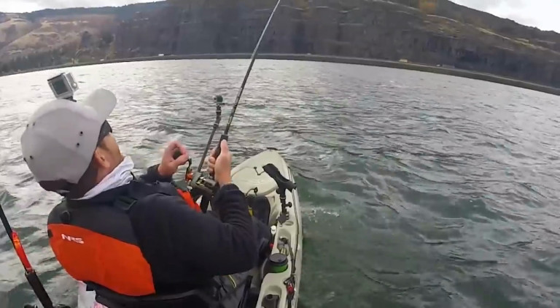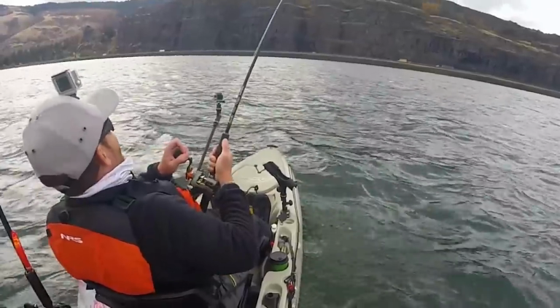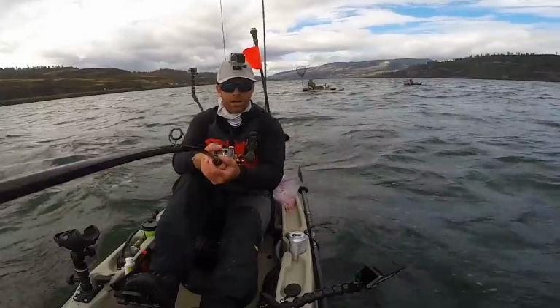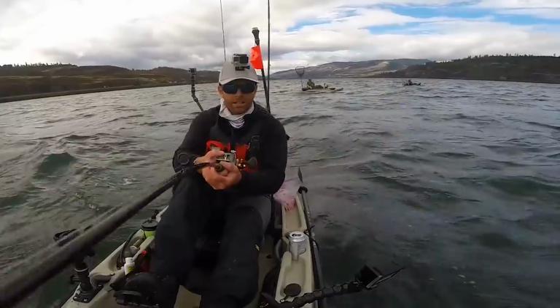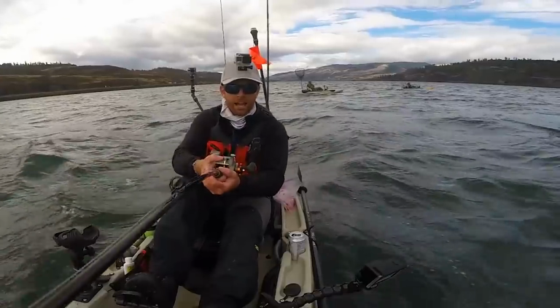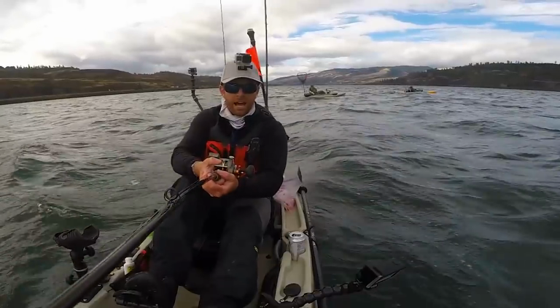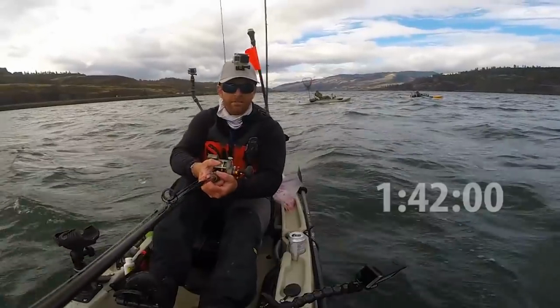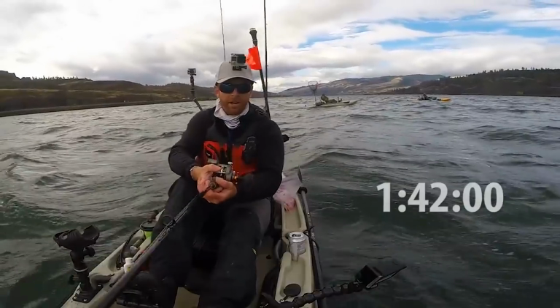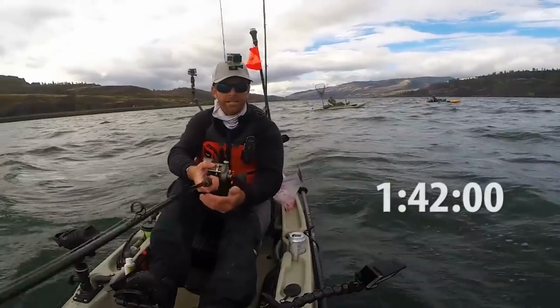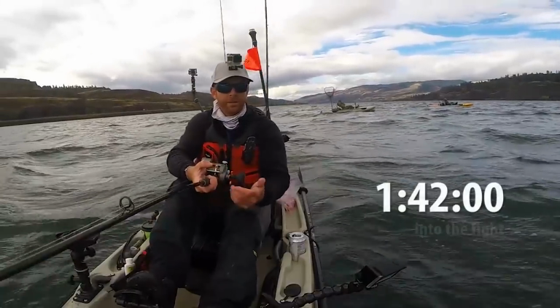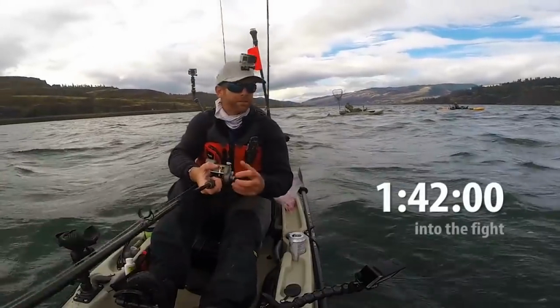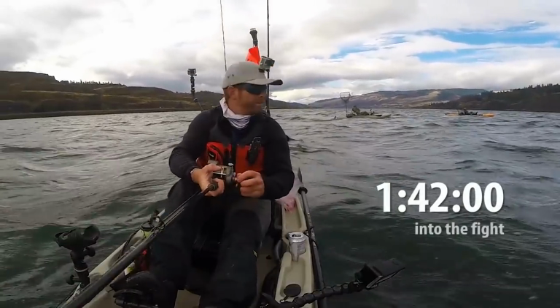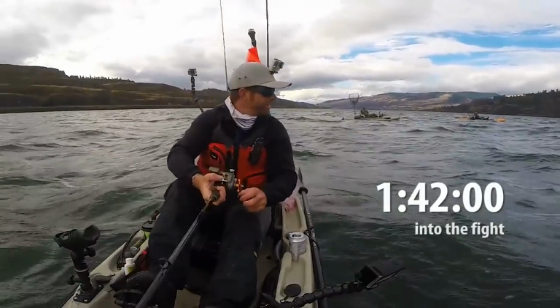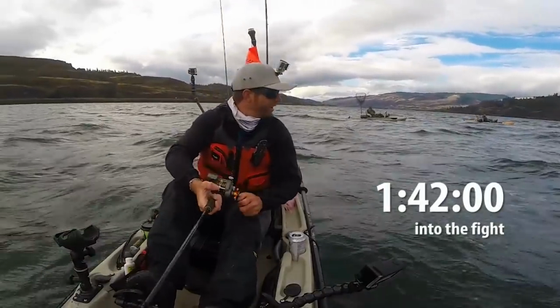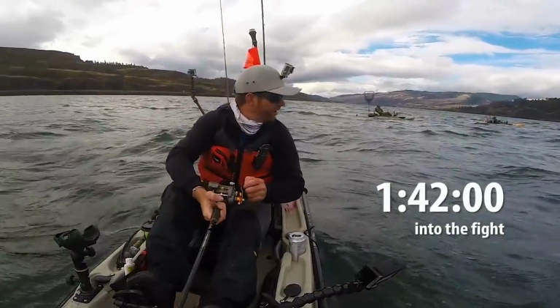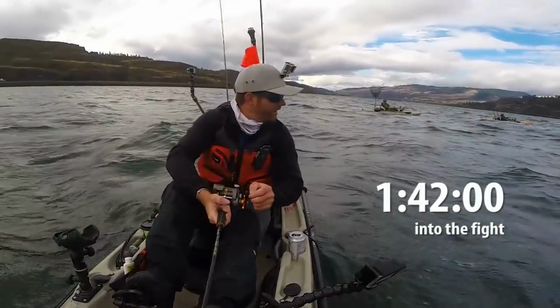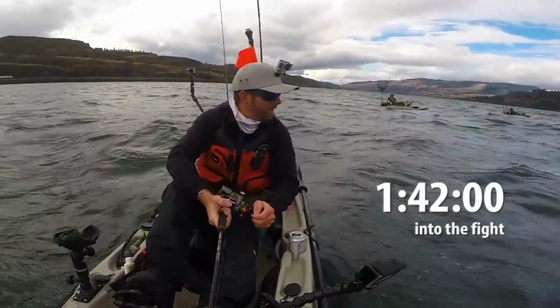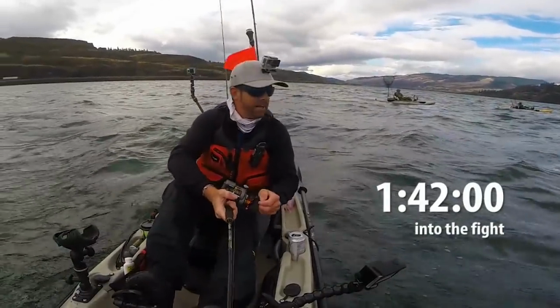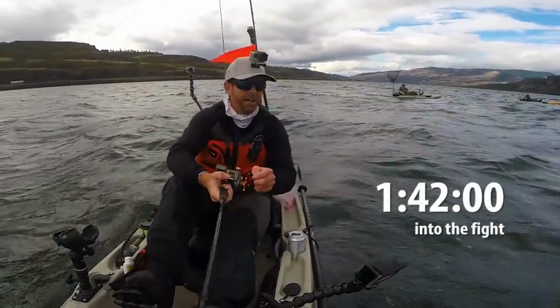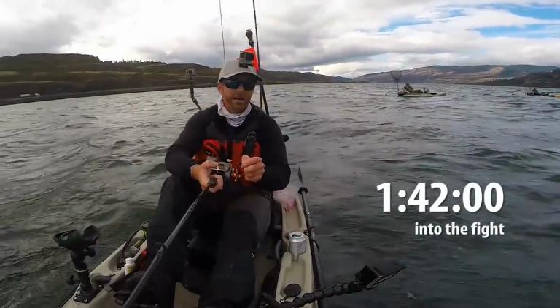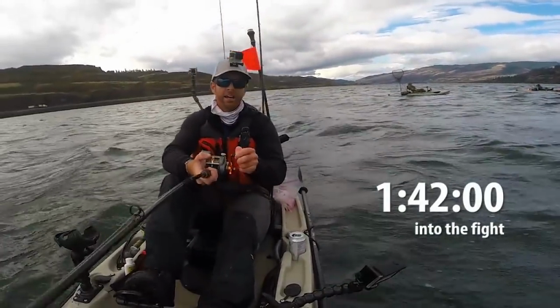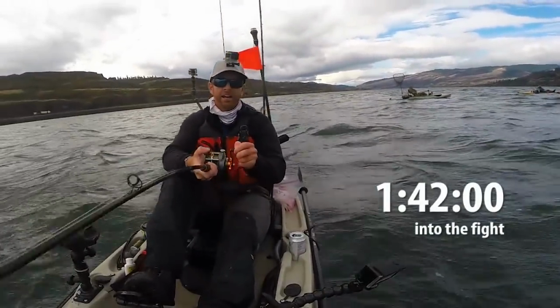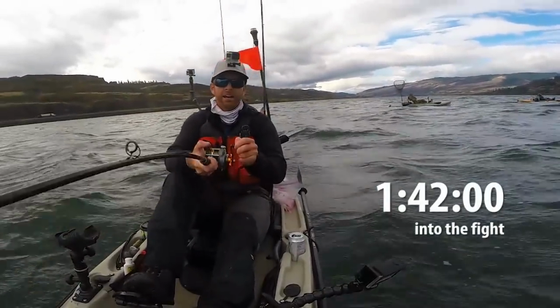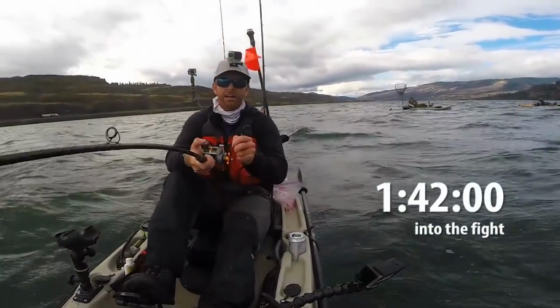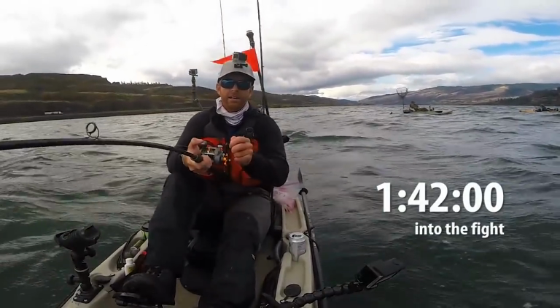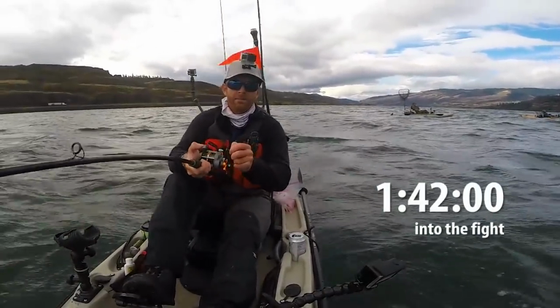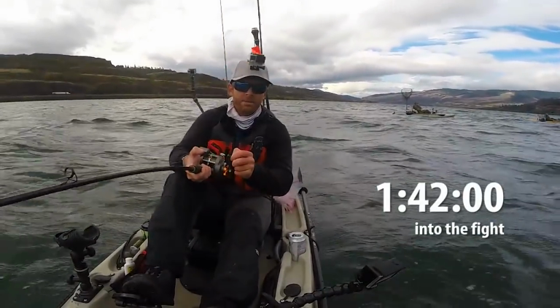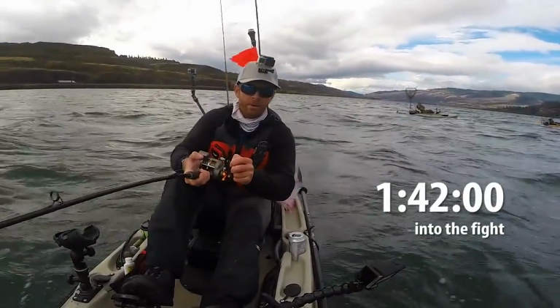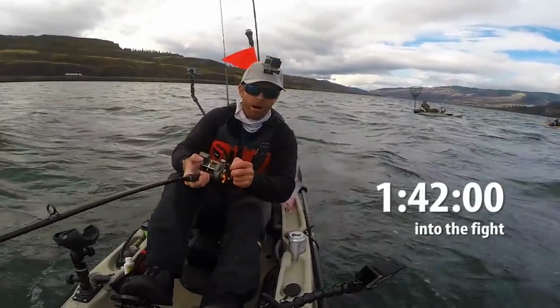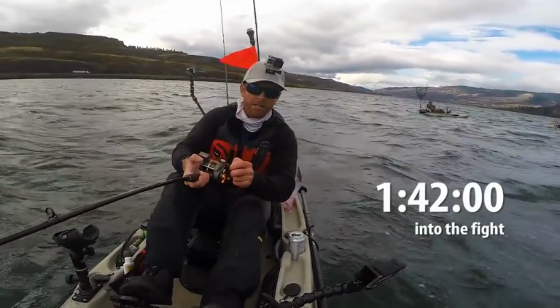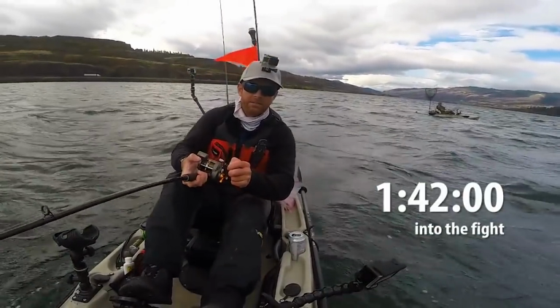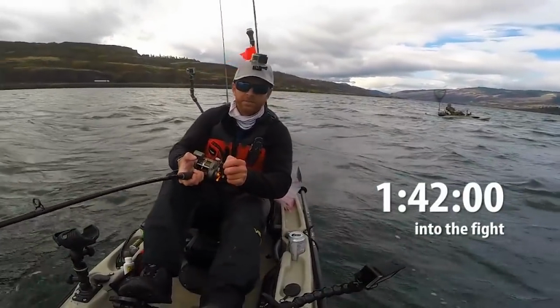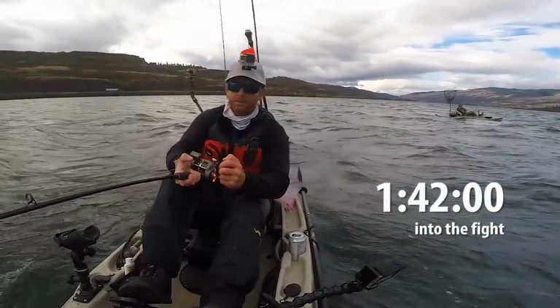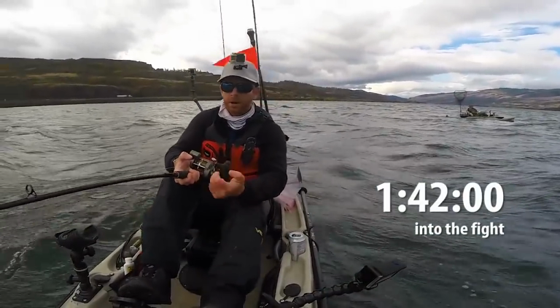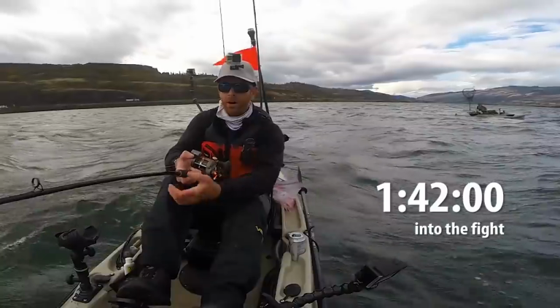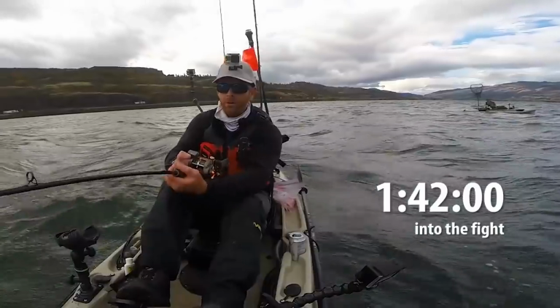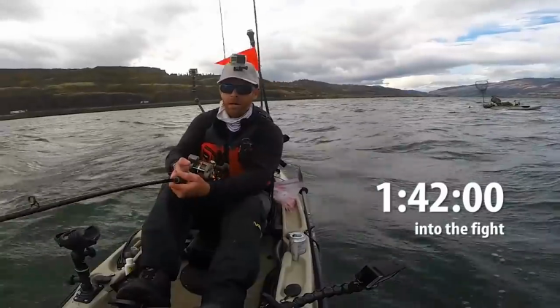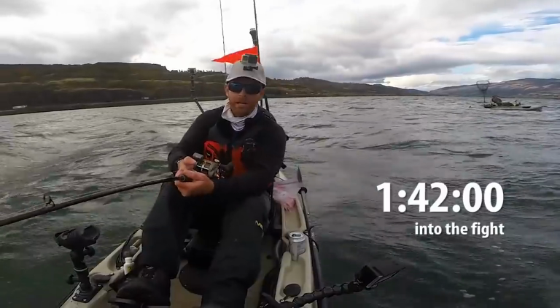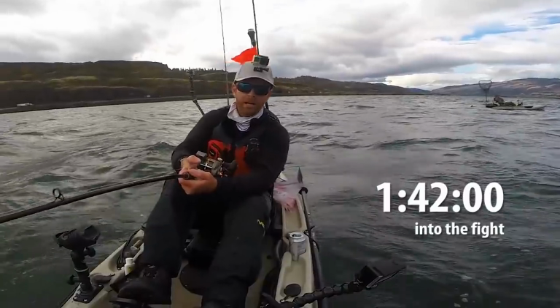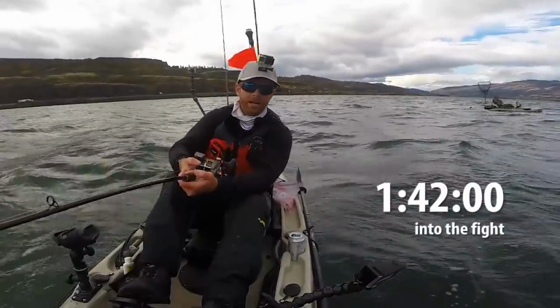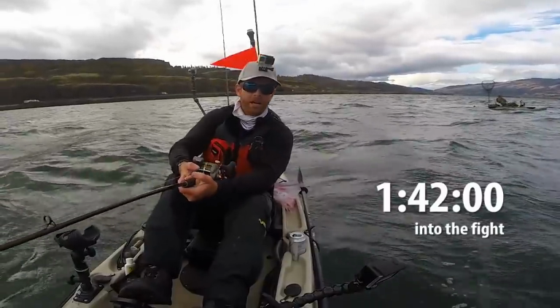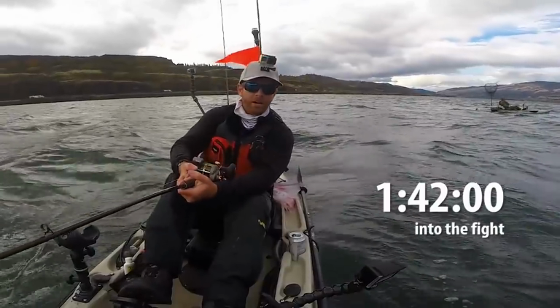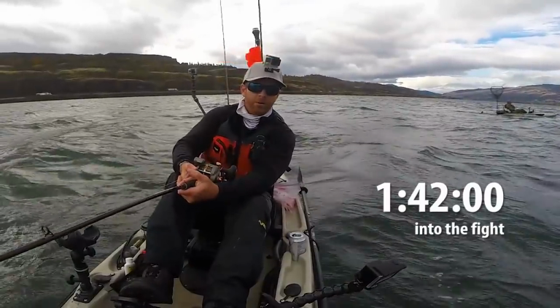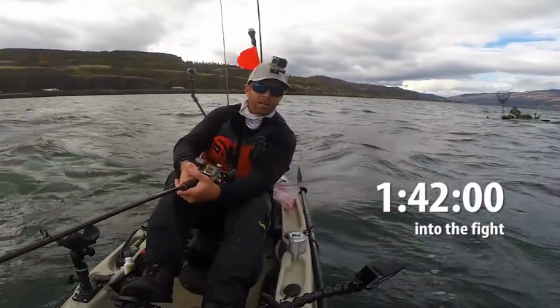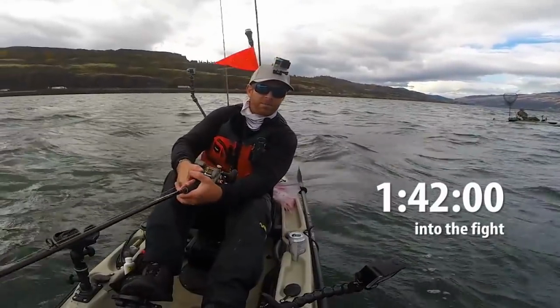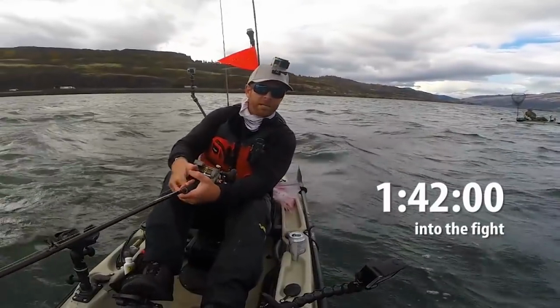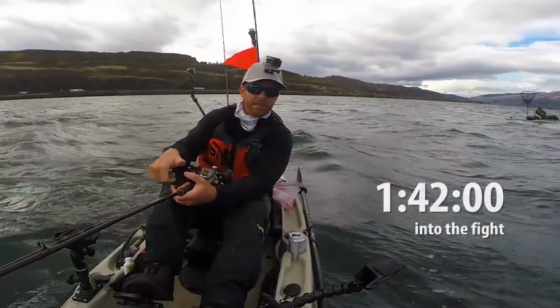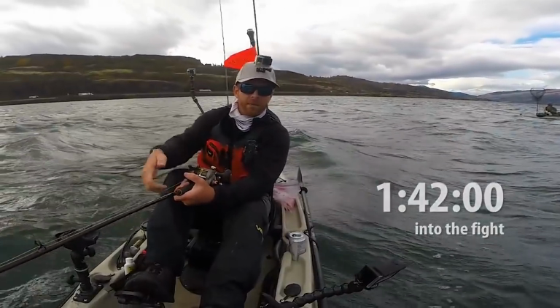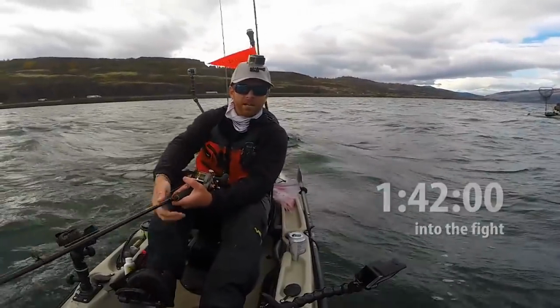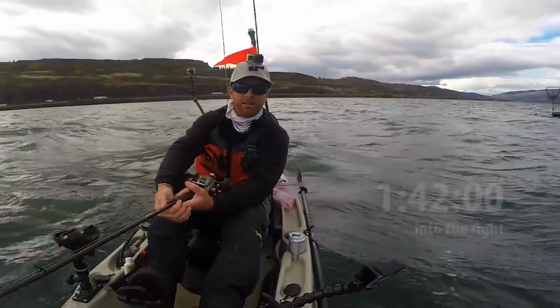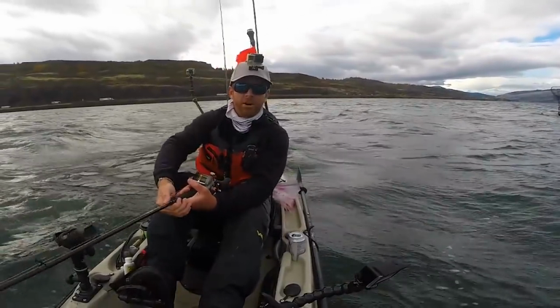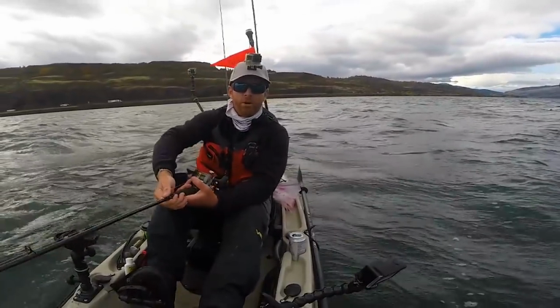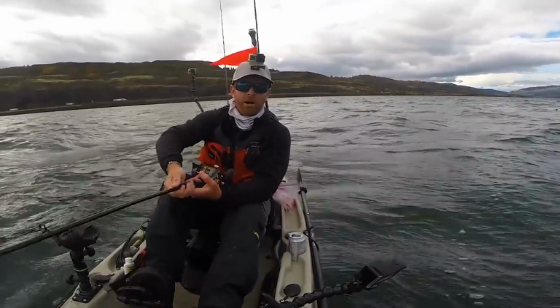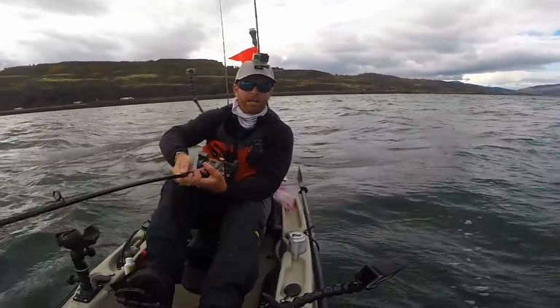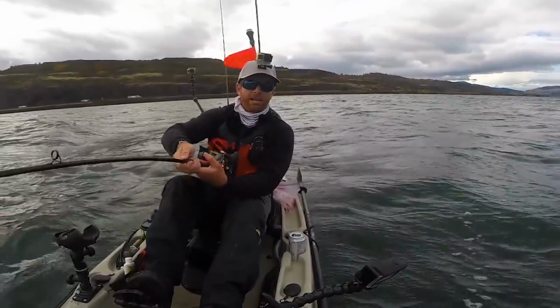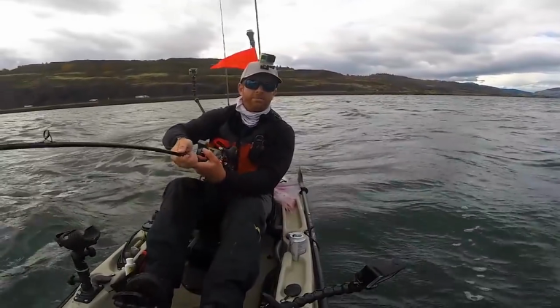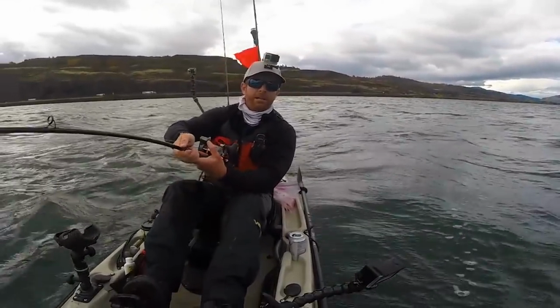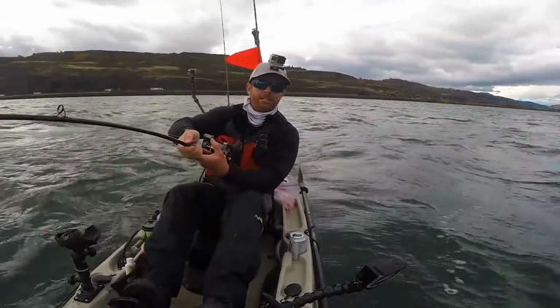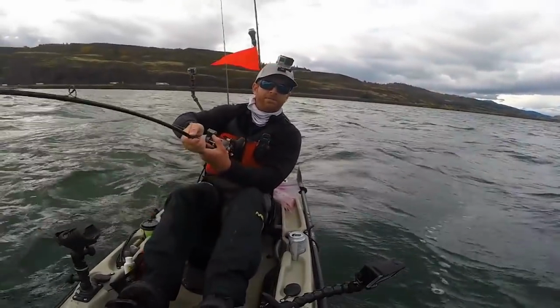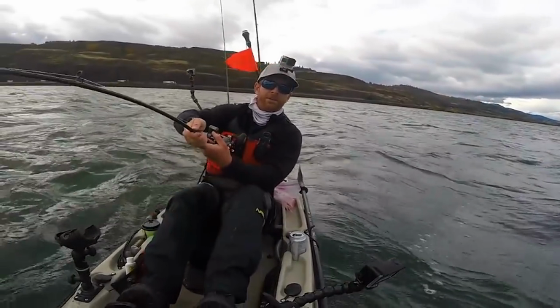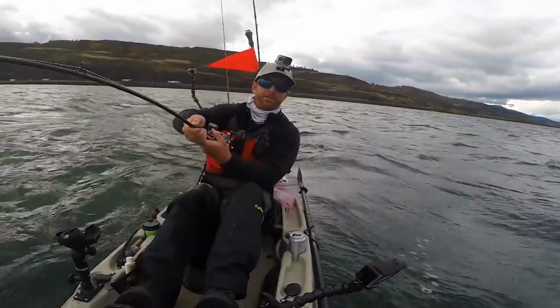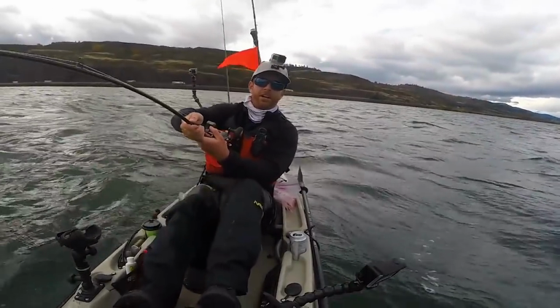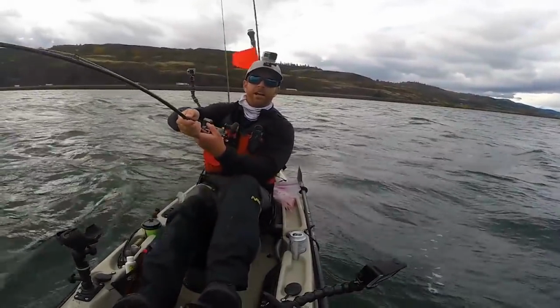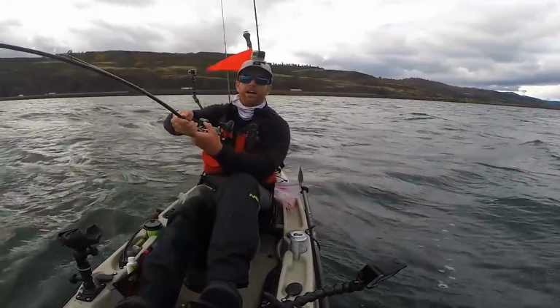Got the live Facebook feed going — people watching from home, watching me get my you-know-what kicked by this fish right now.